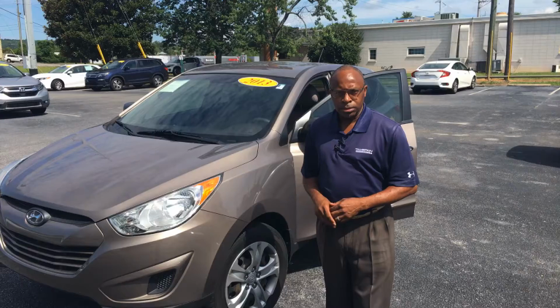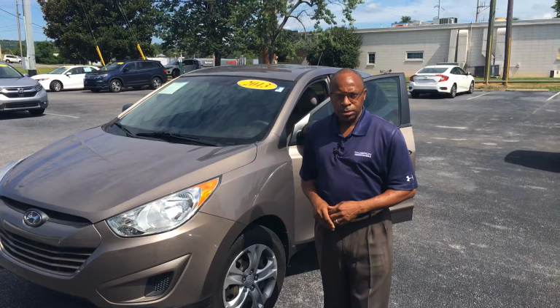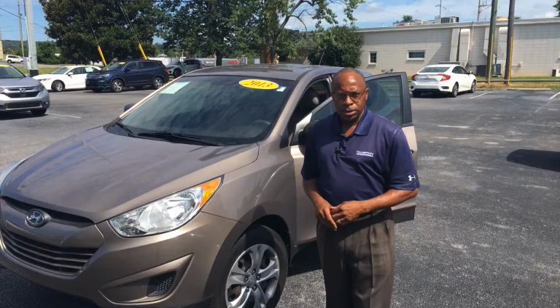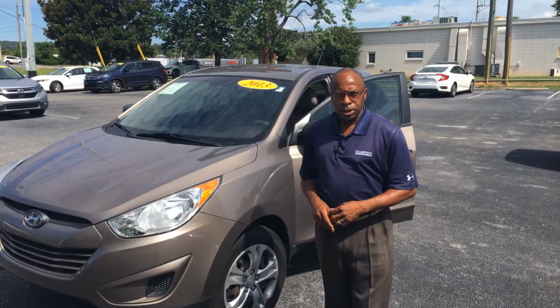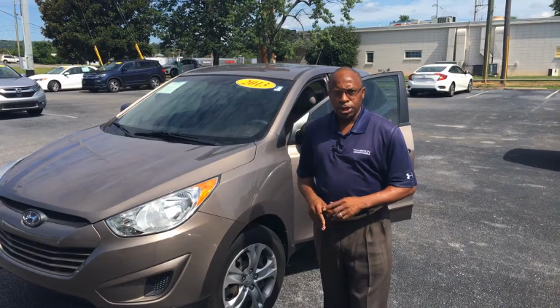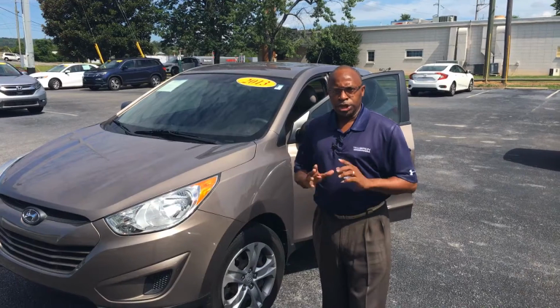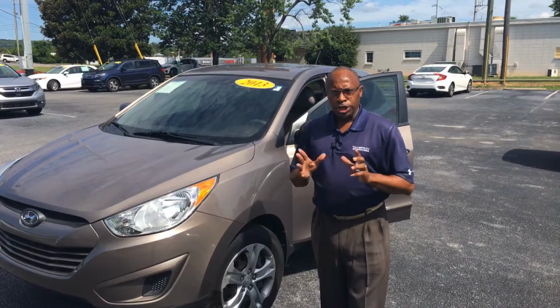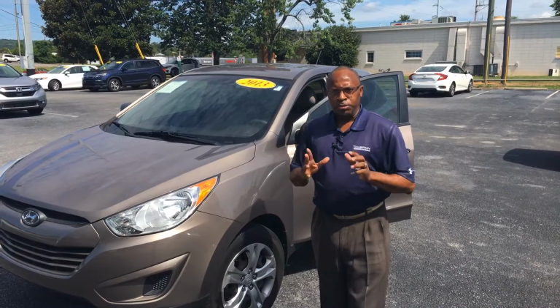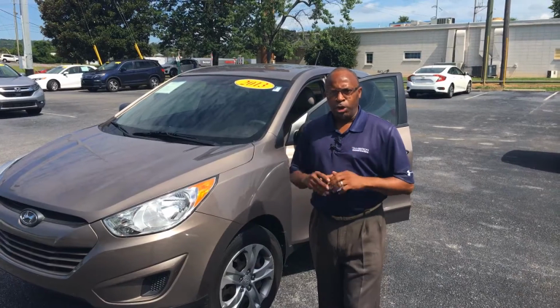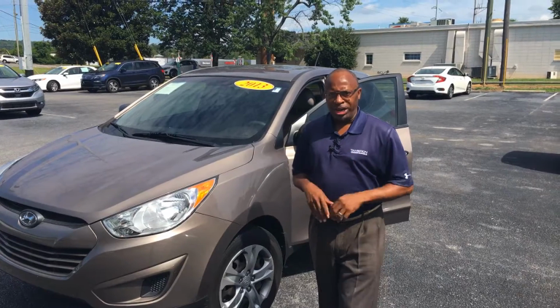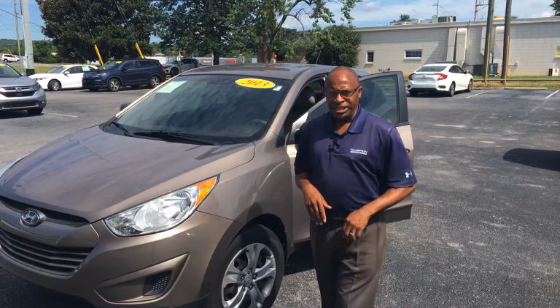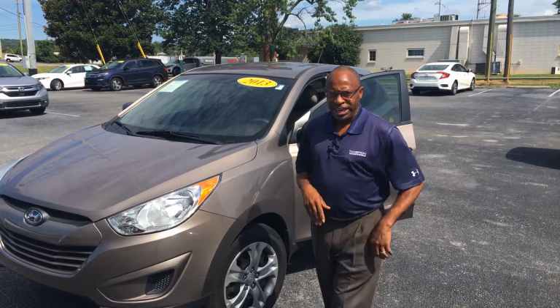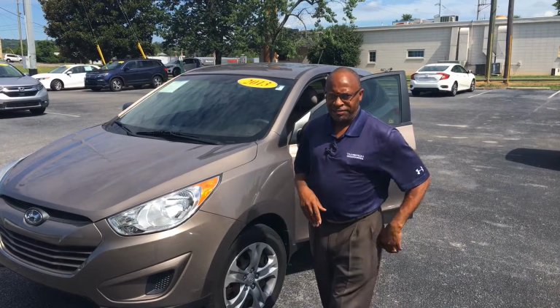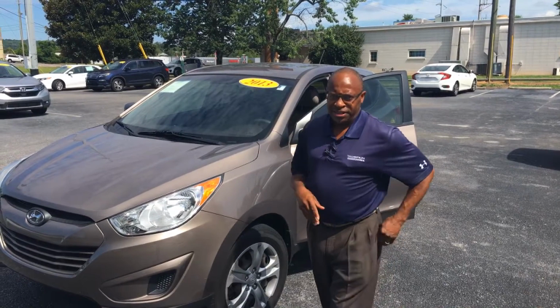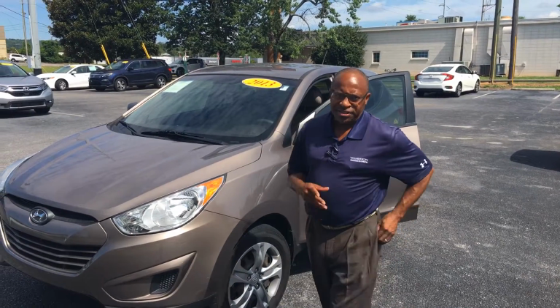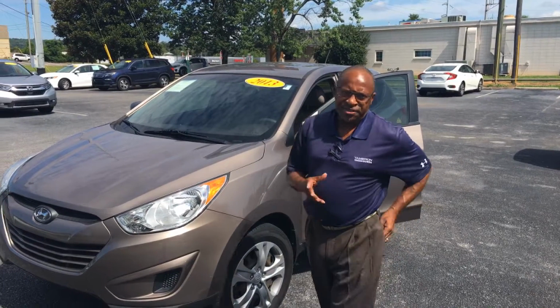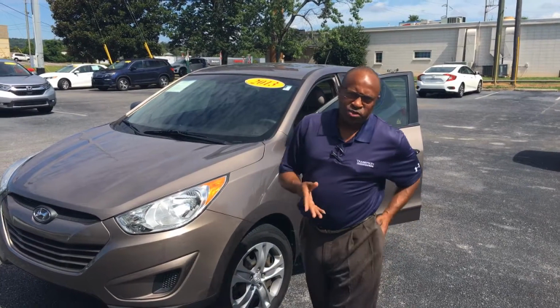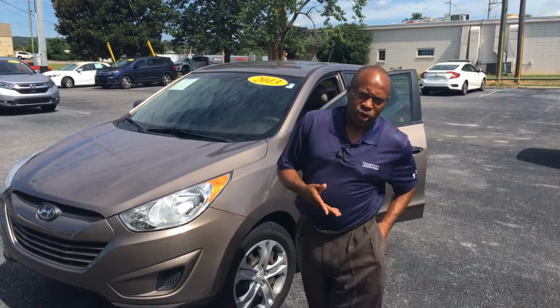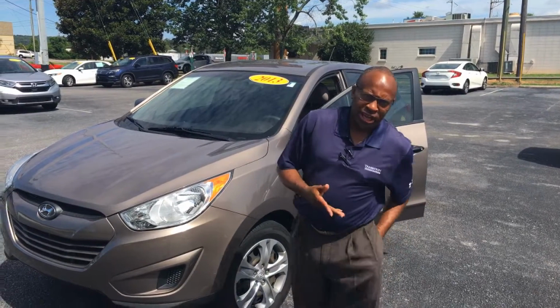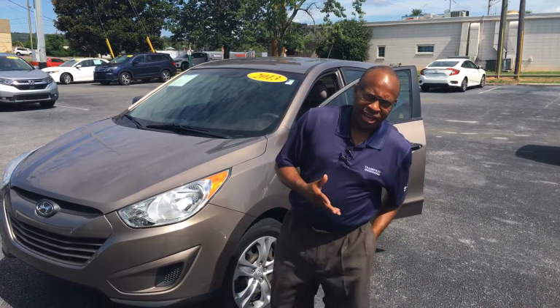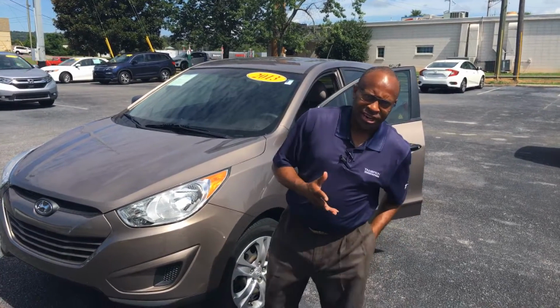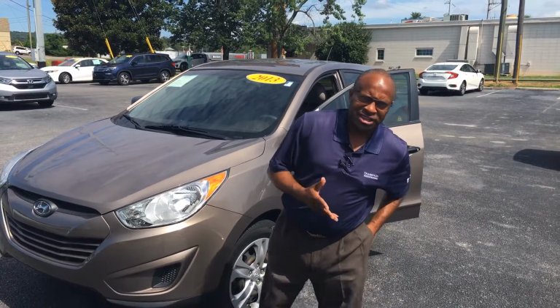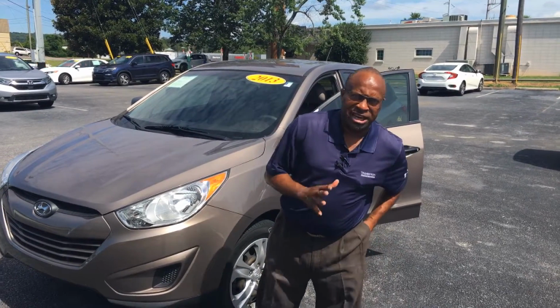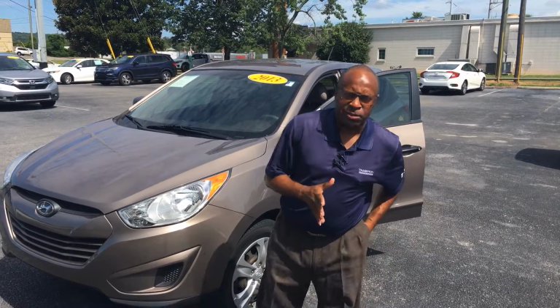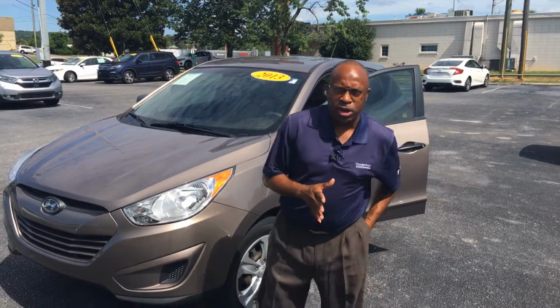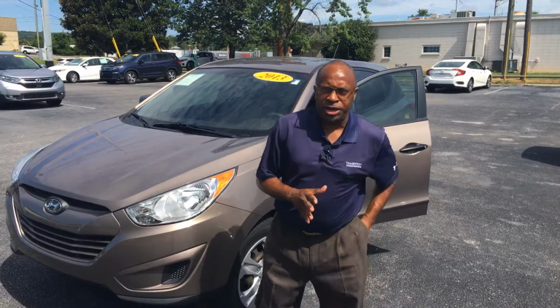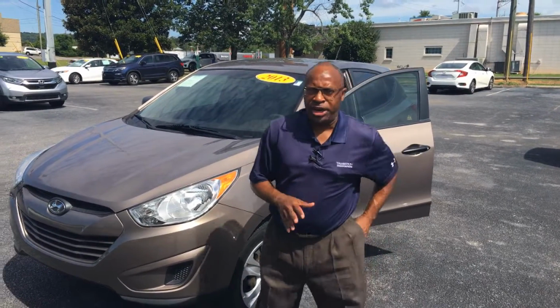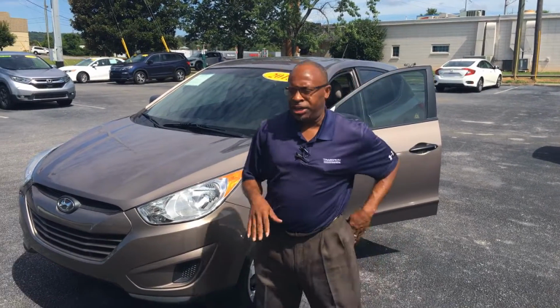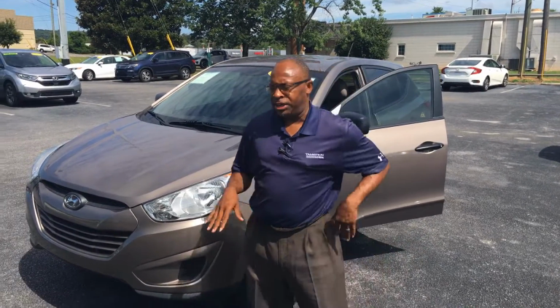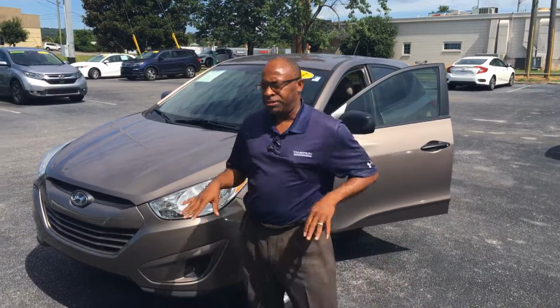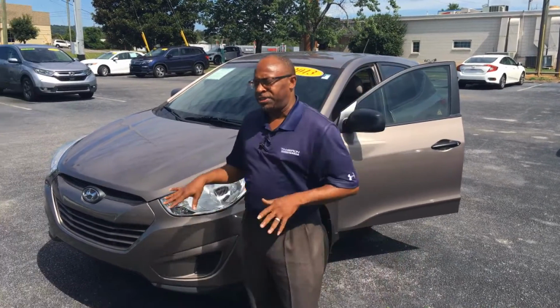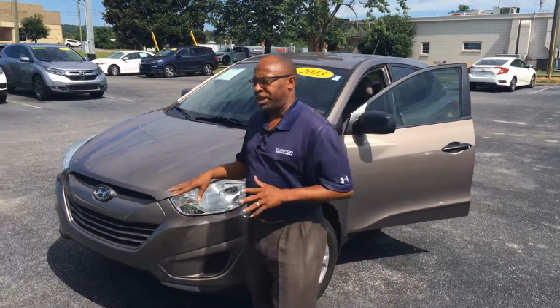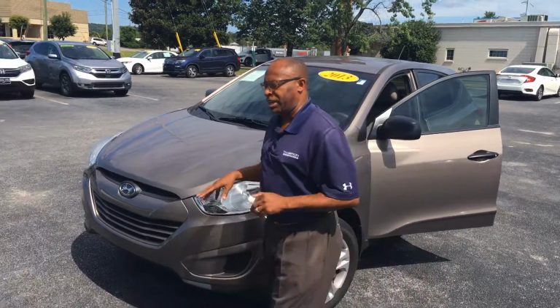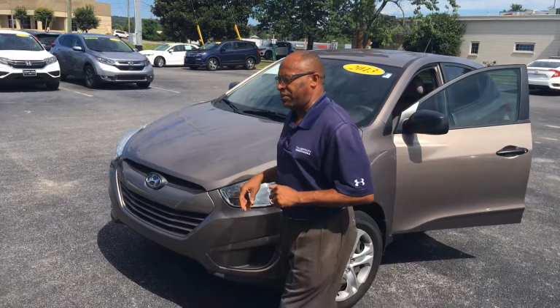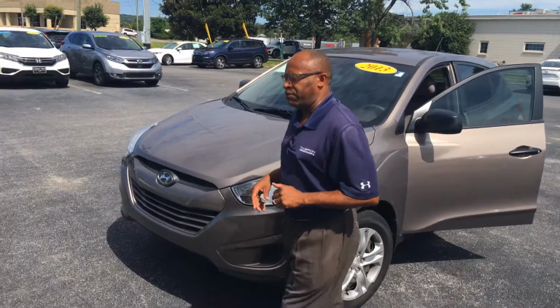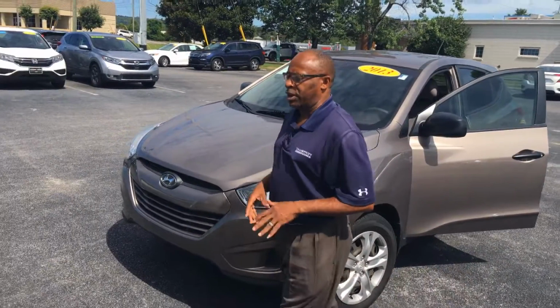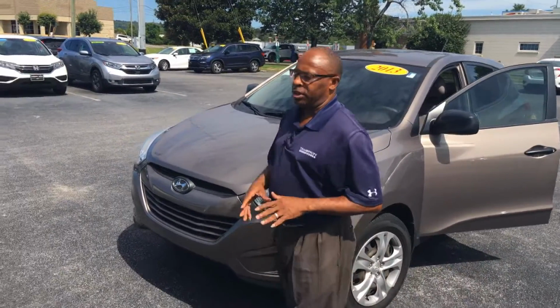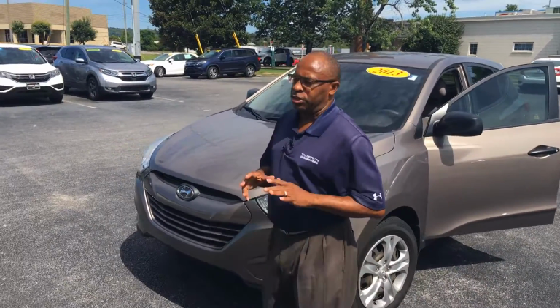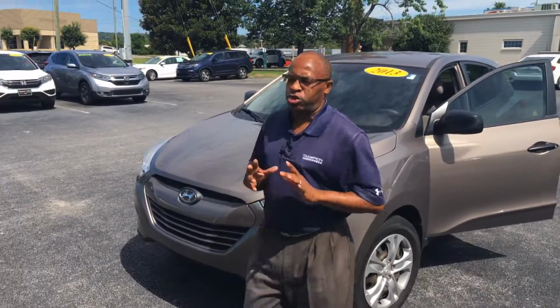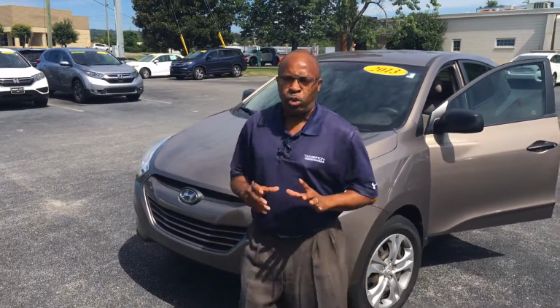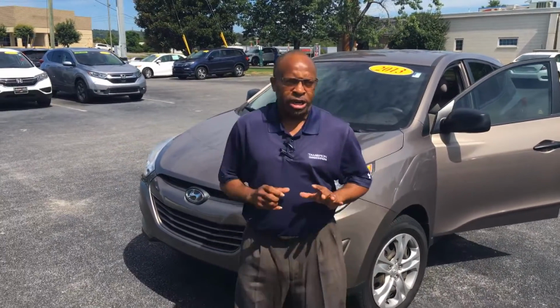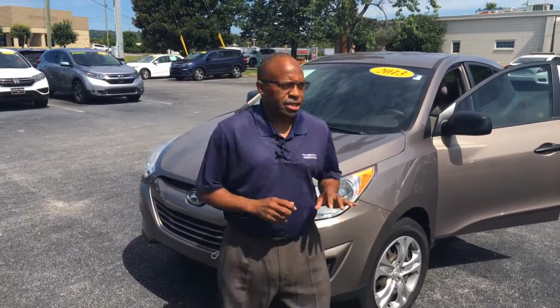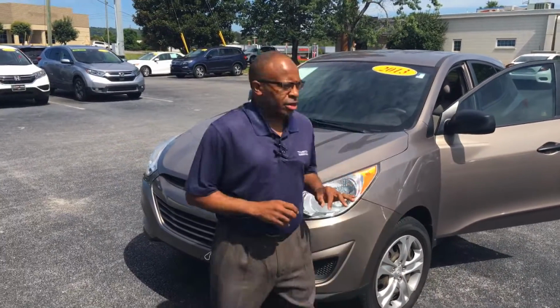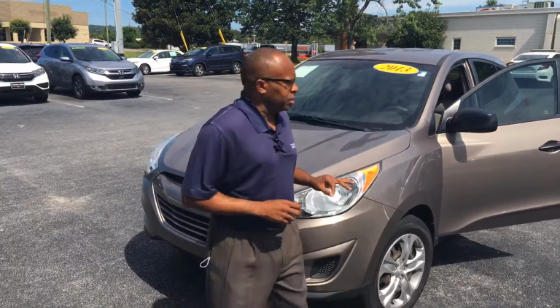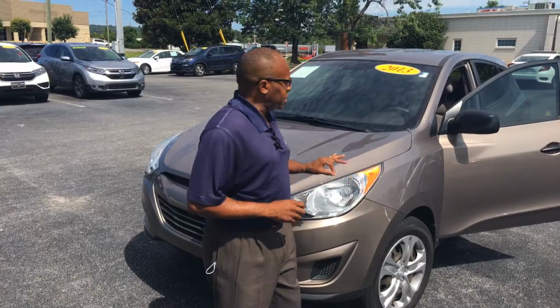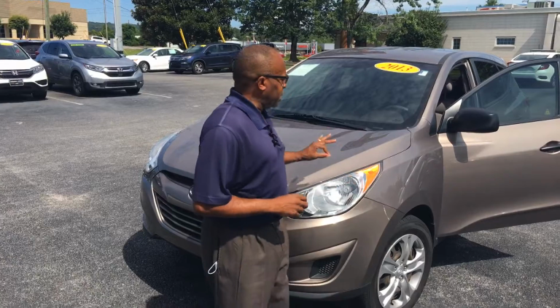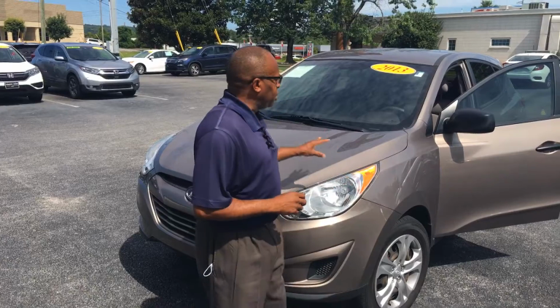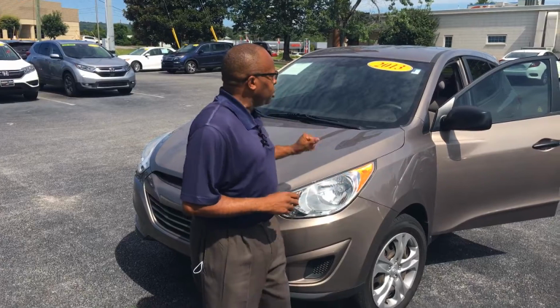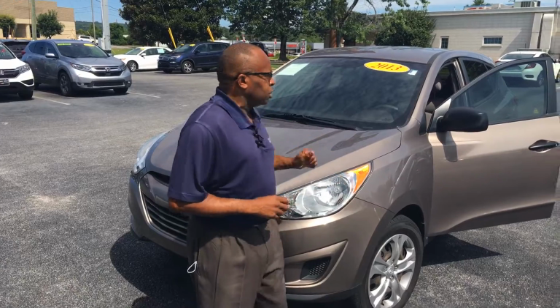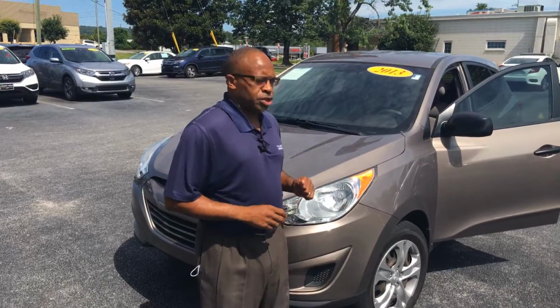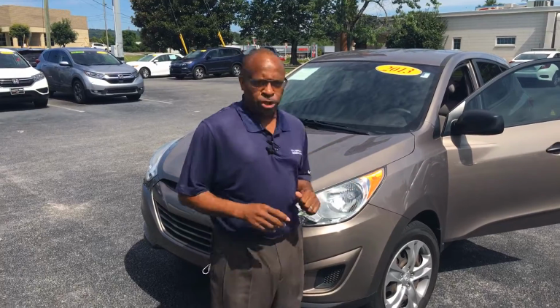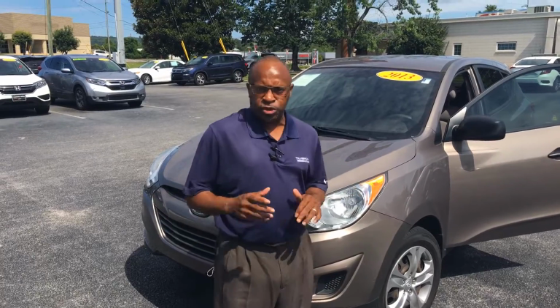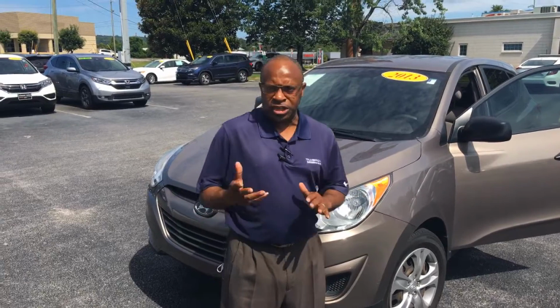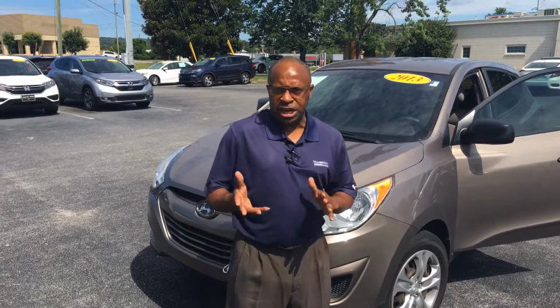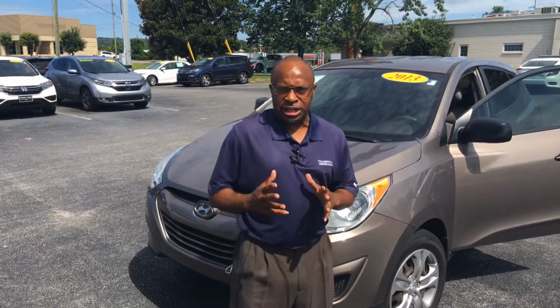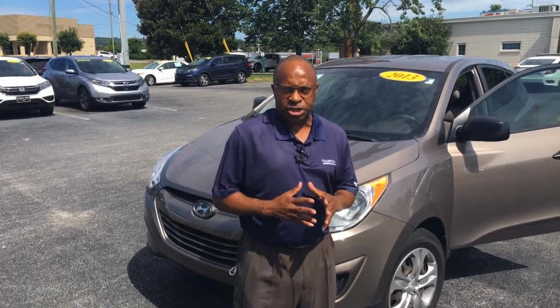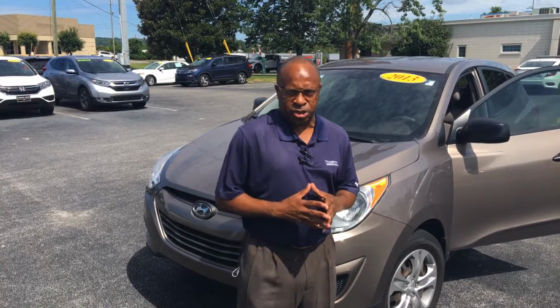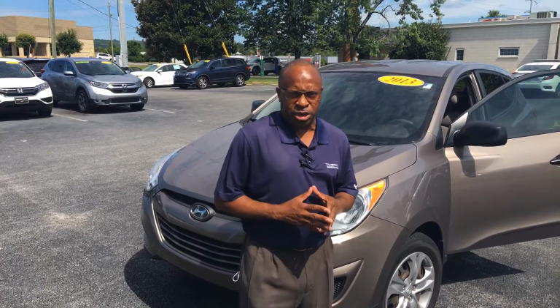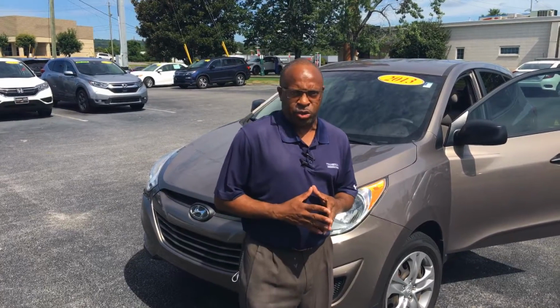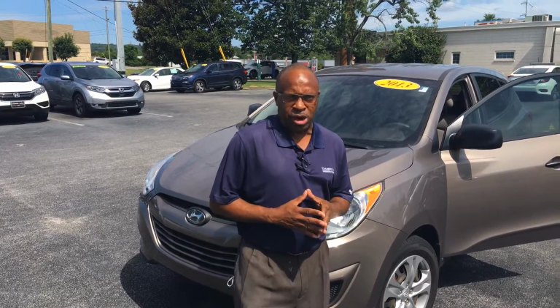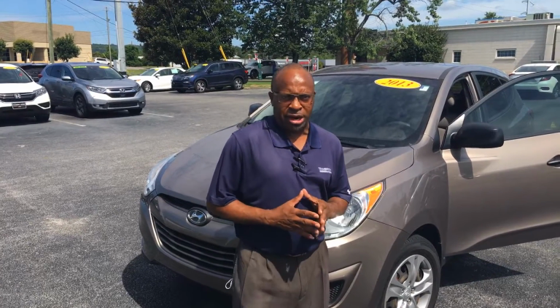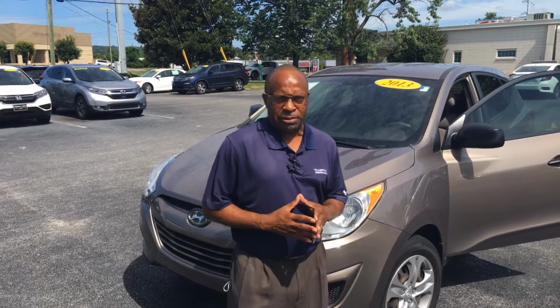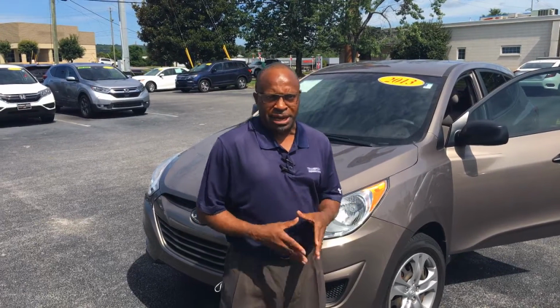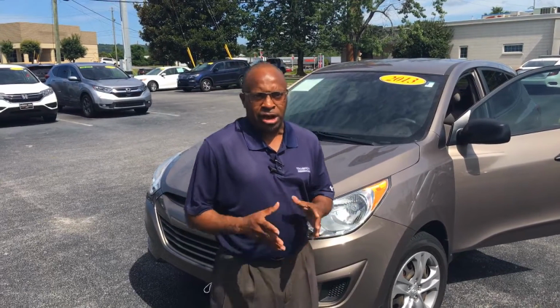Good morning, David. This is Willie here at Tamron. I'm standing in front of this 2013 Tucson that you inquired about.